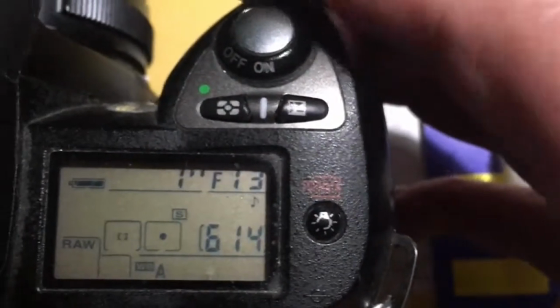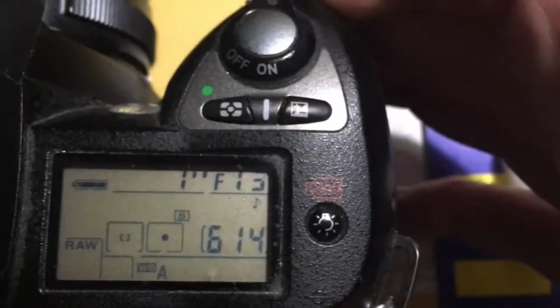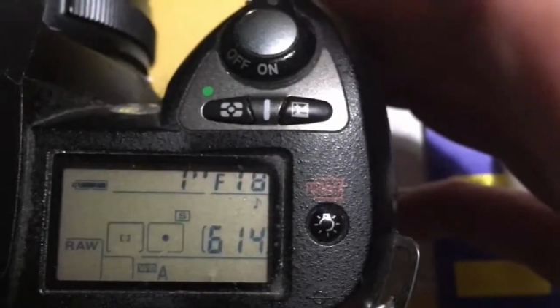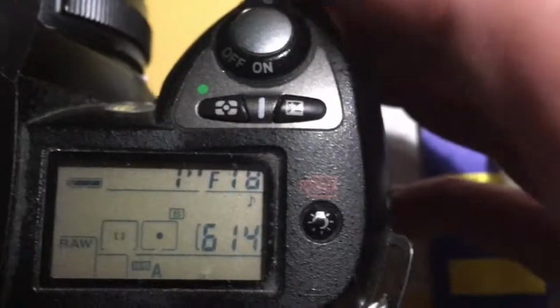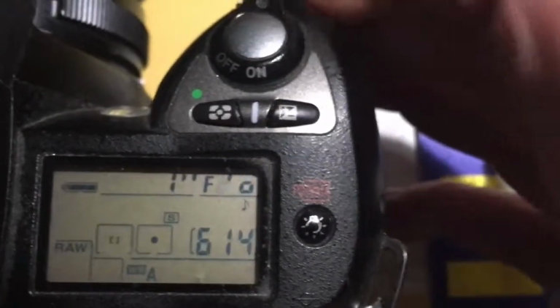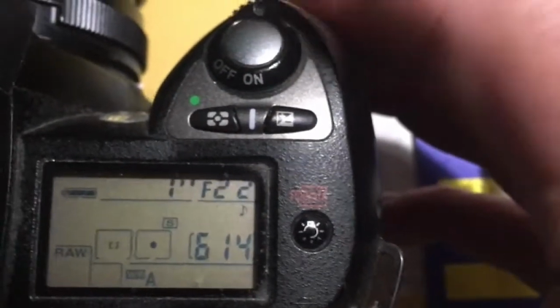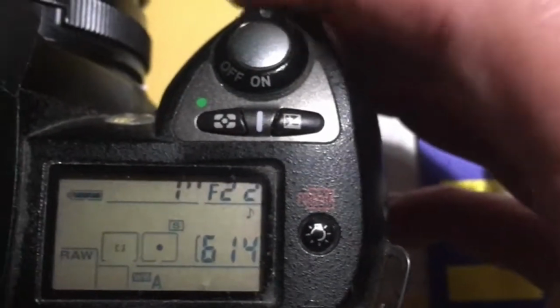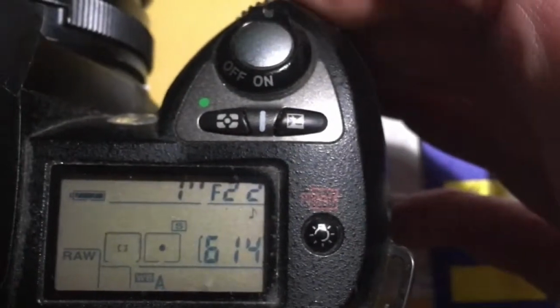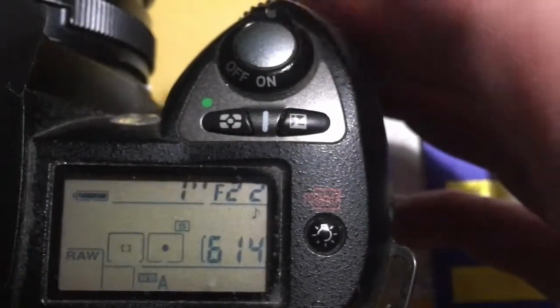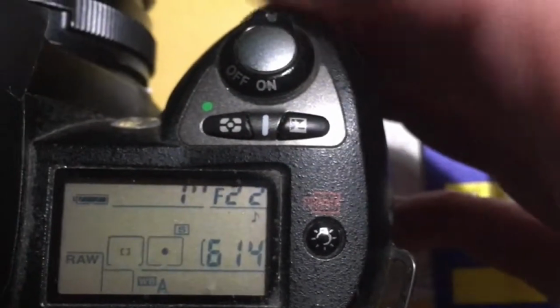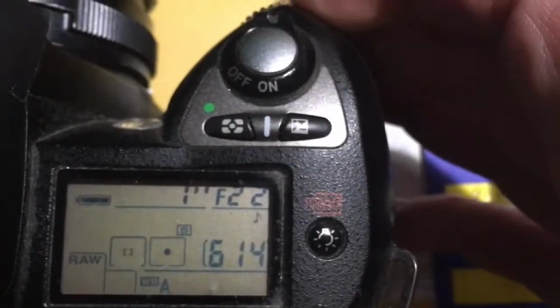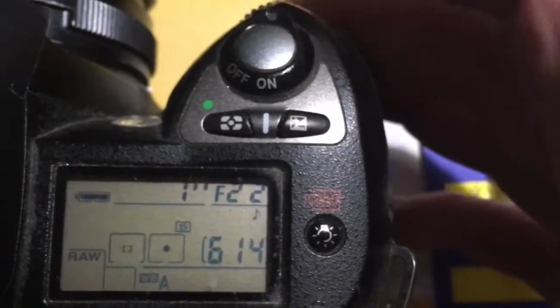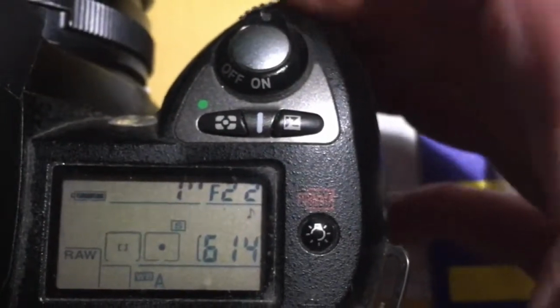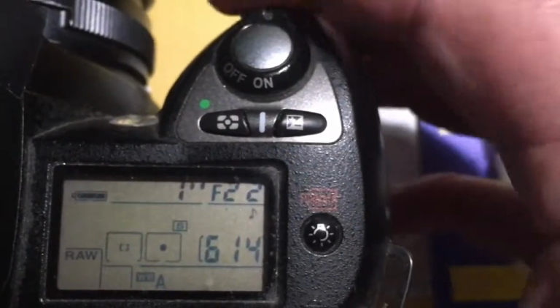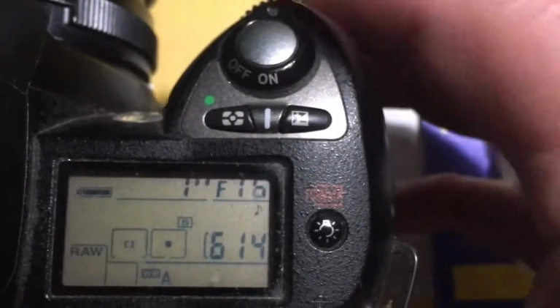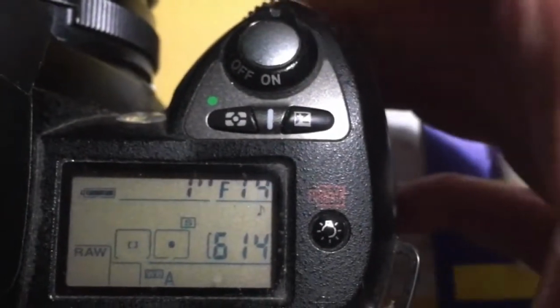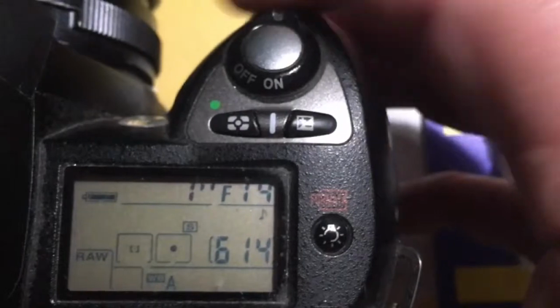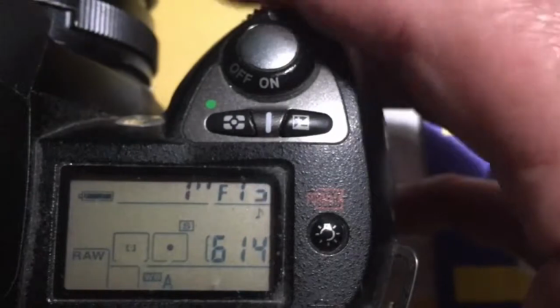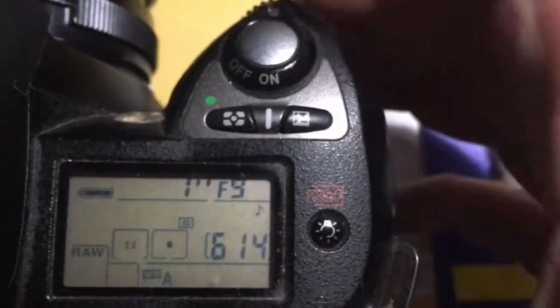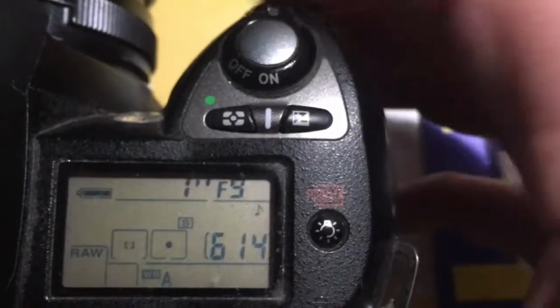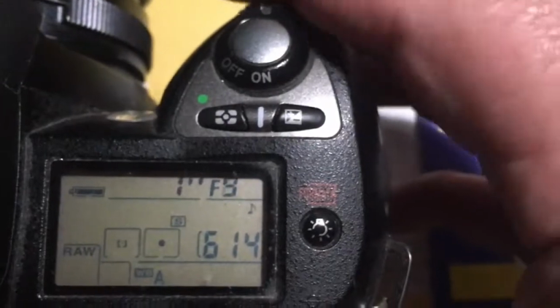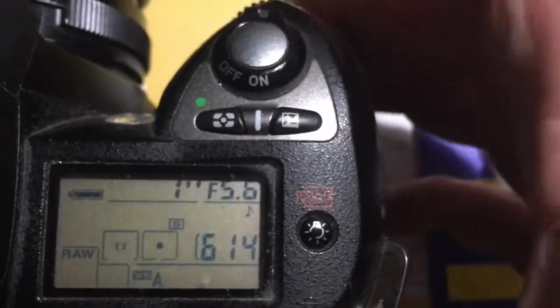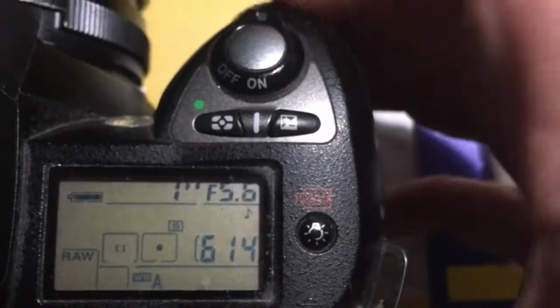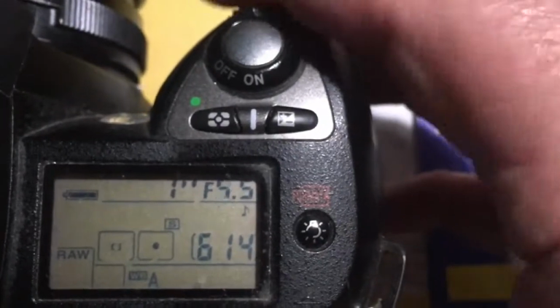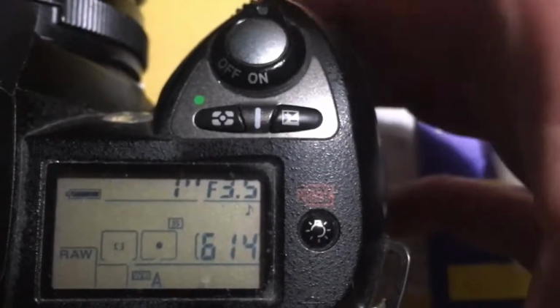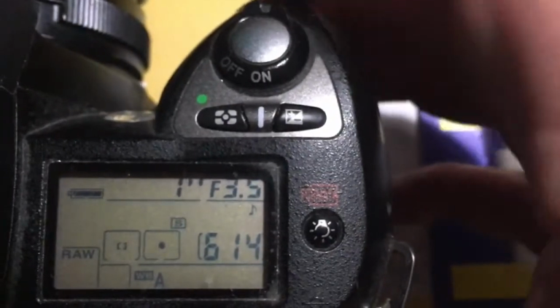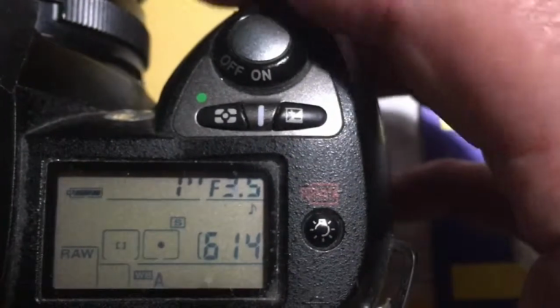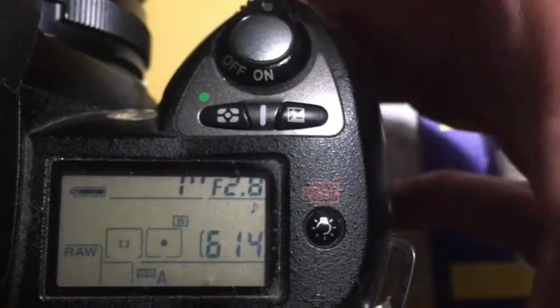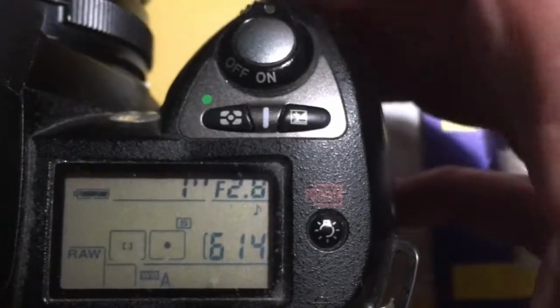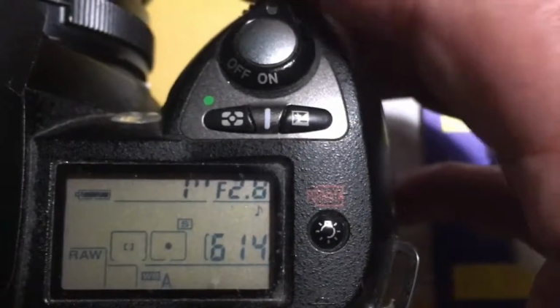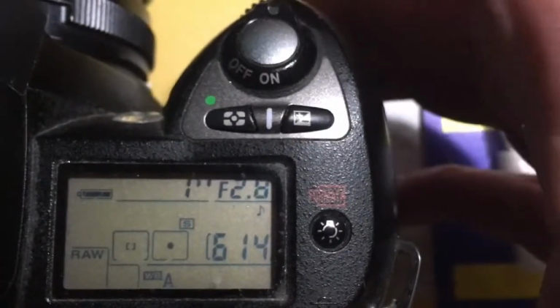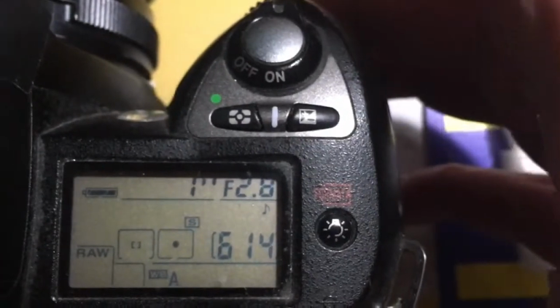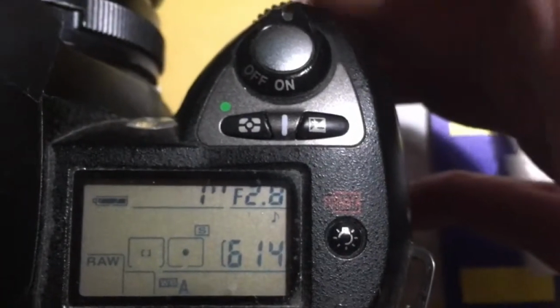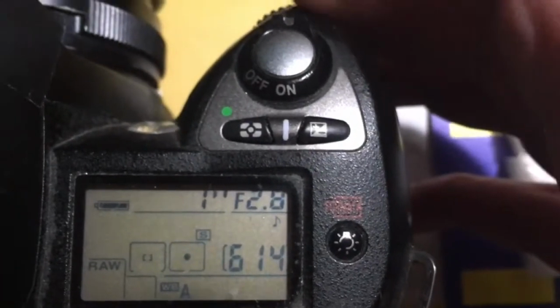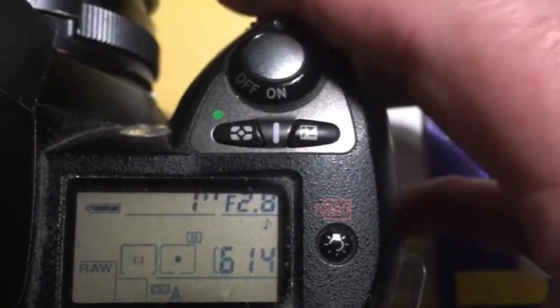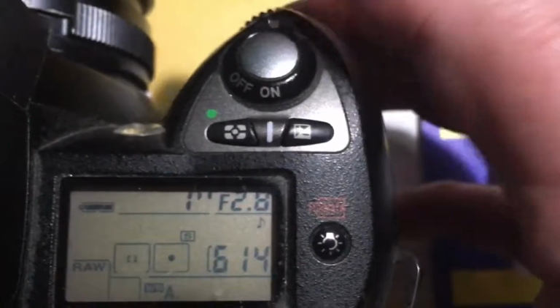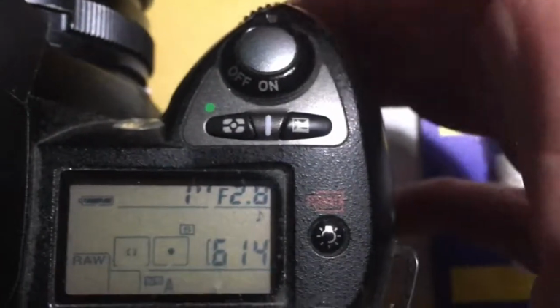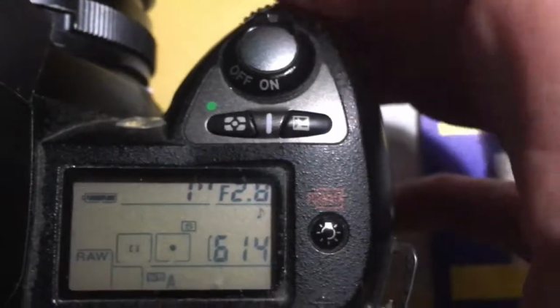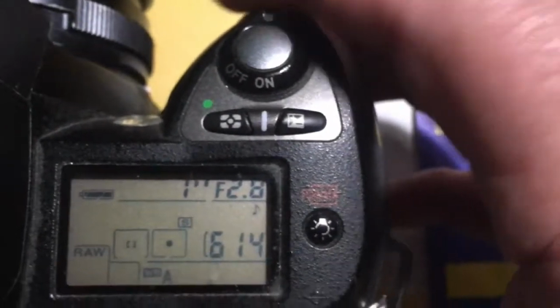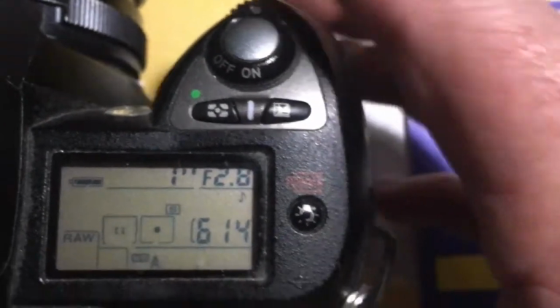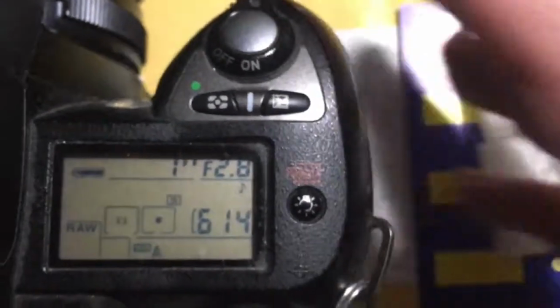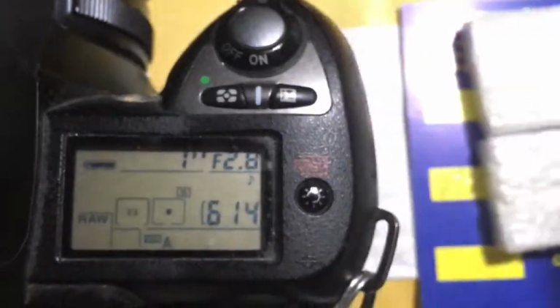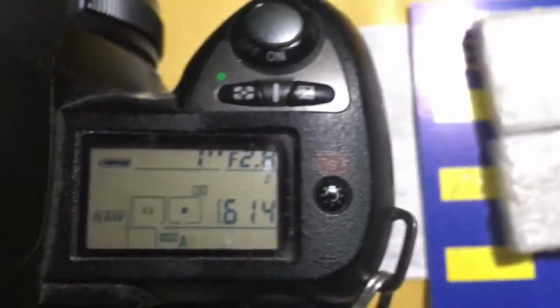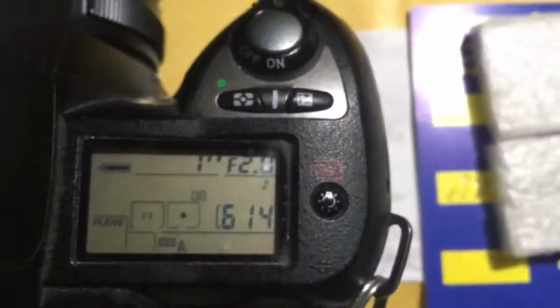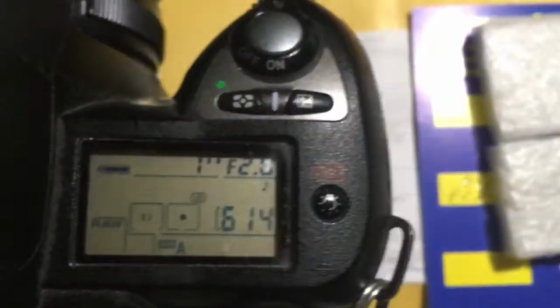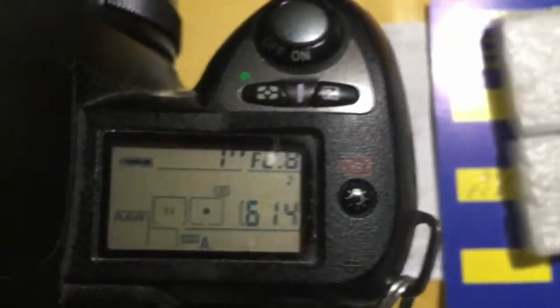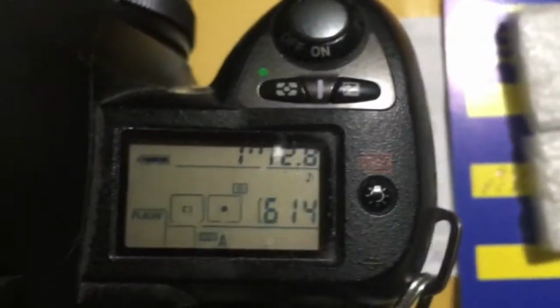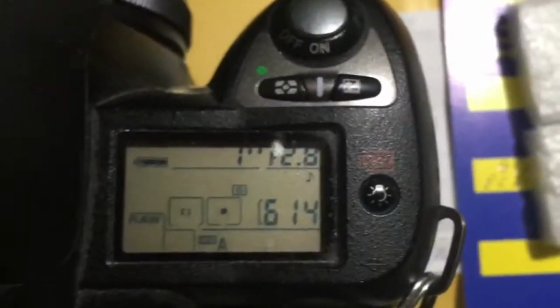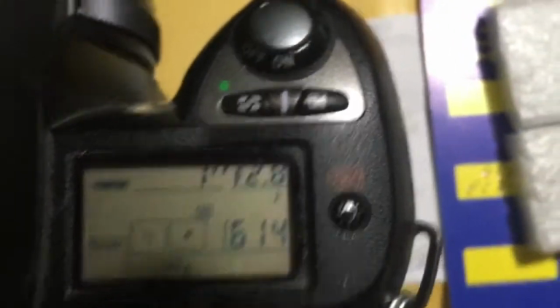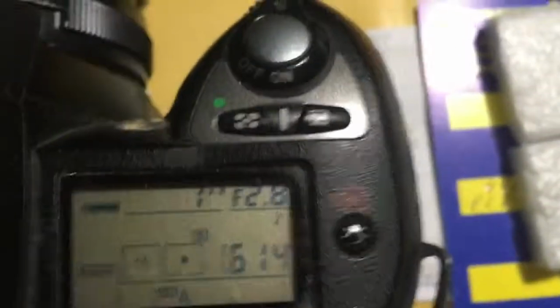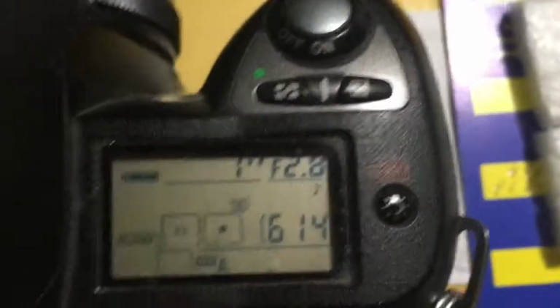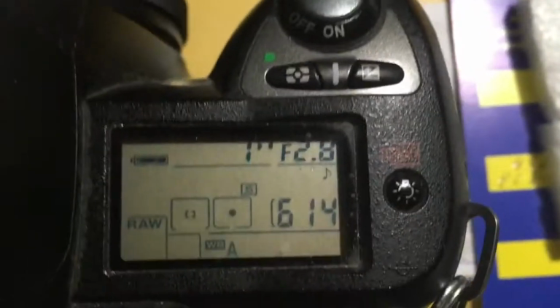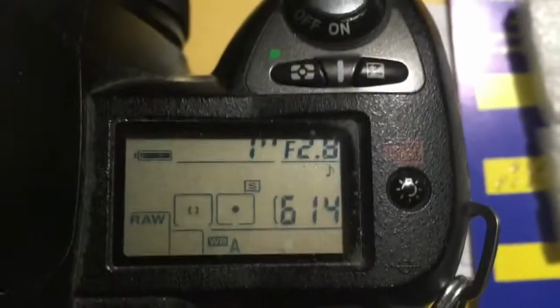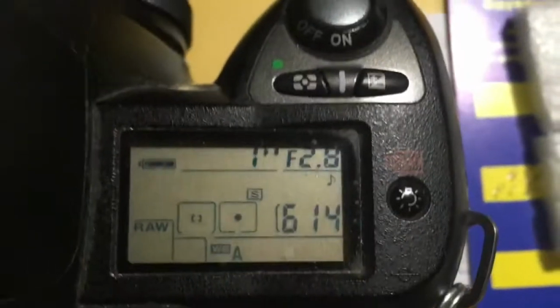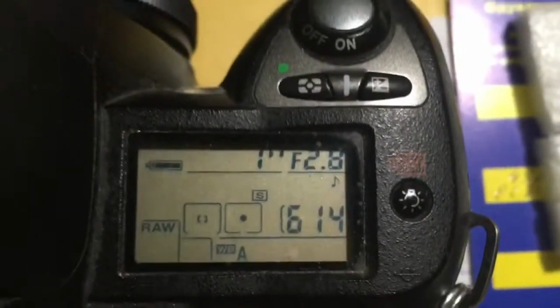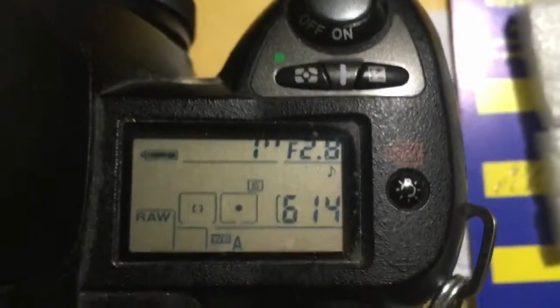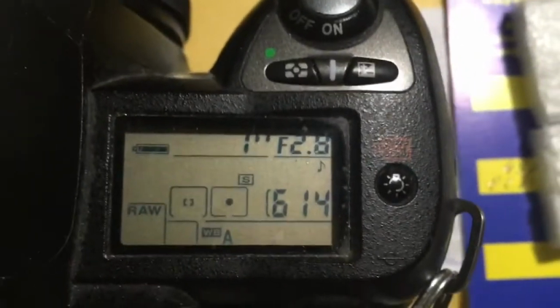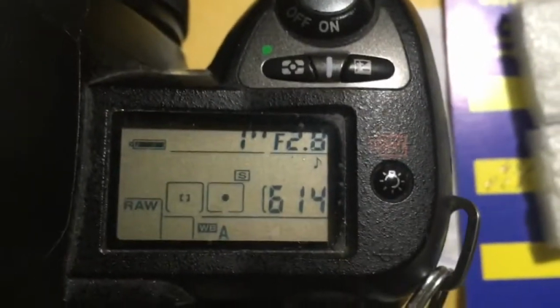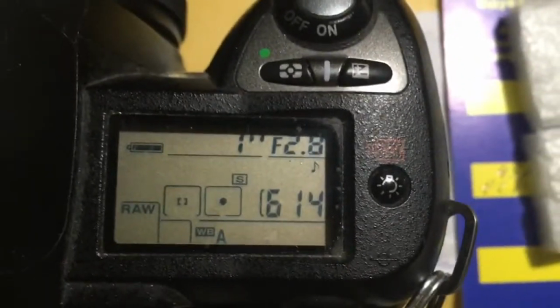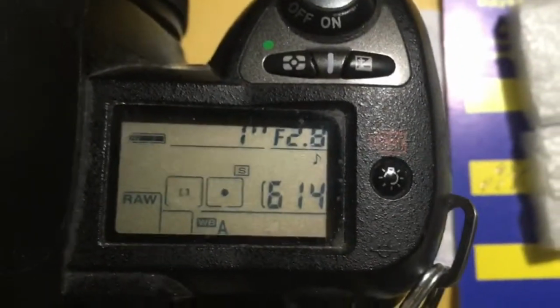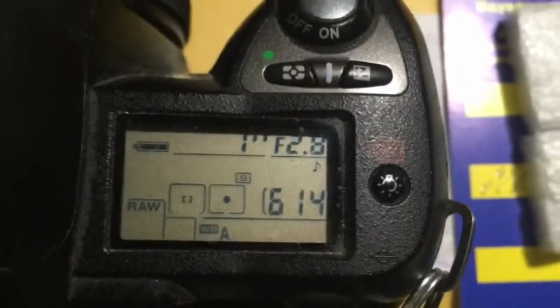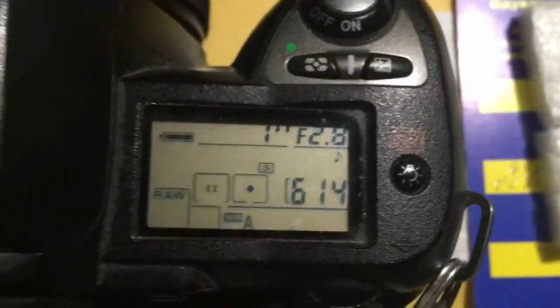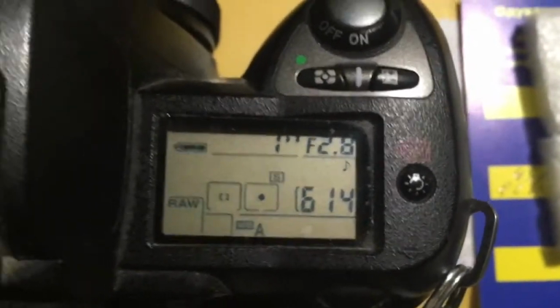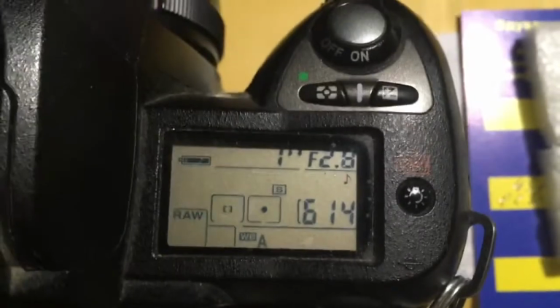You can always reprogram the chip on your camera from our programming instruction.